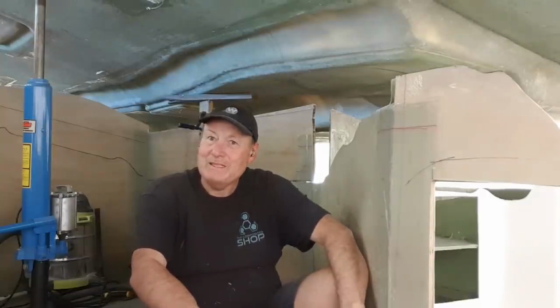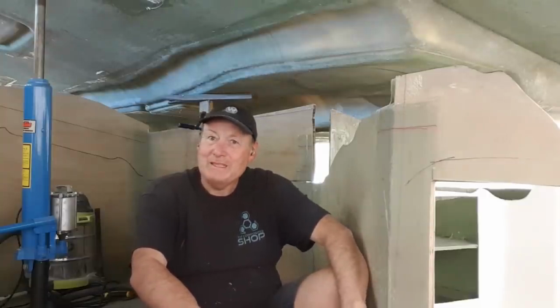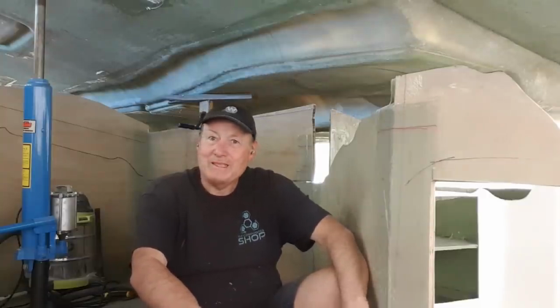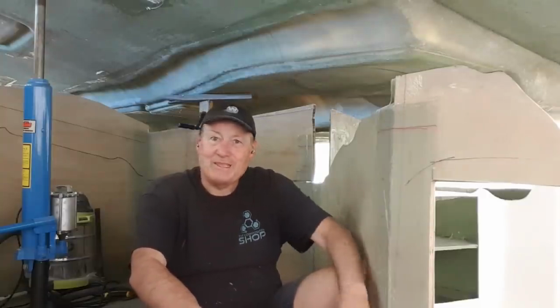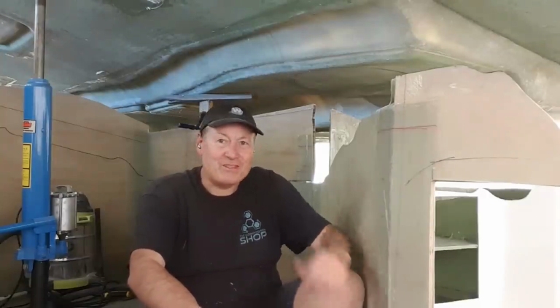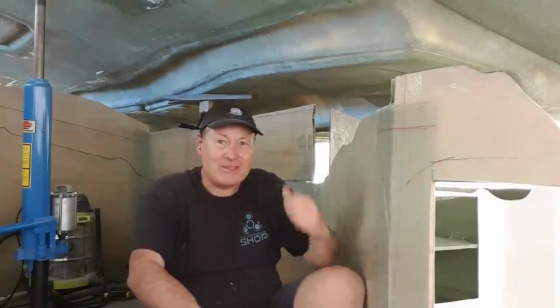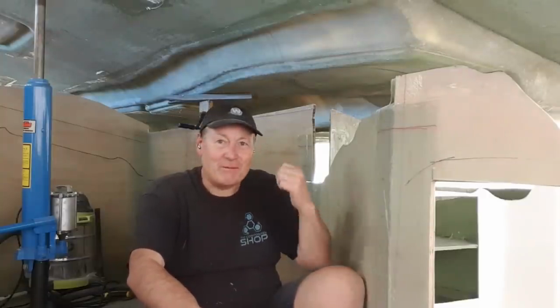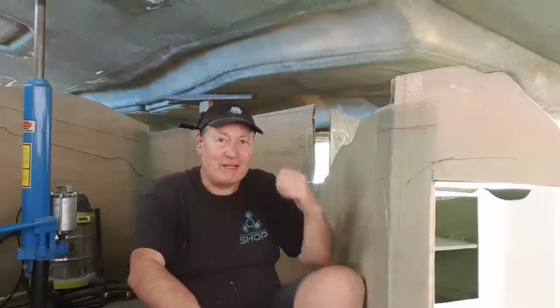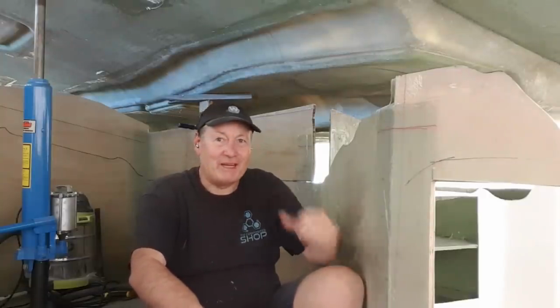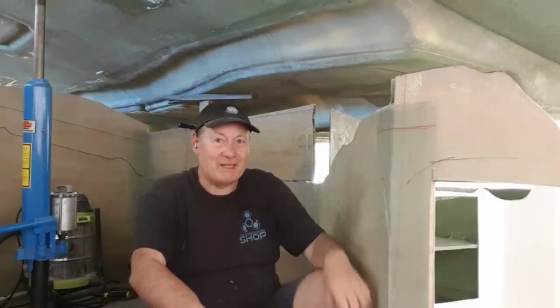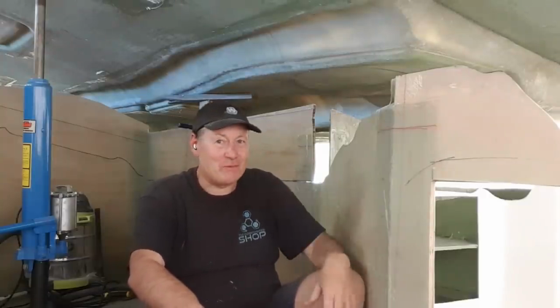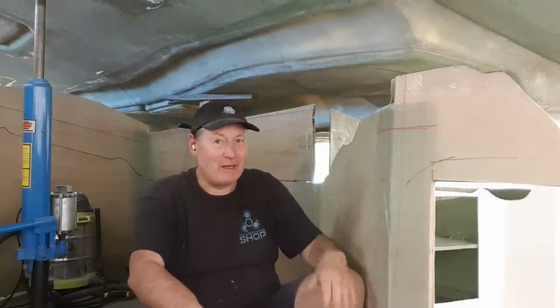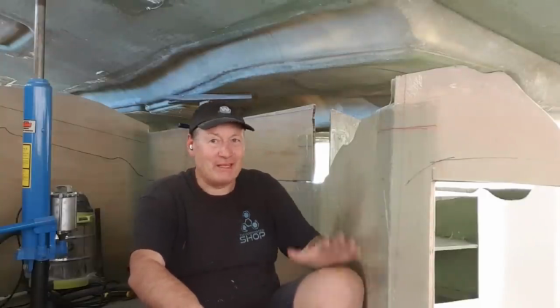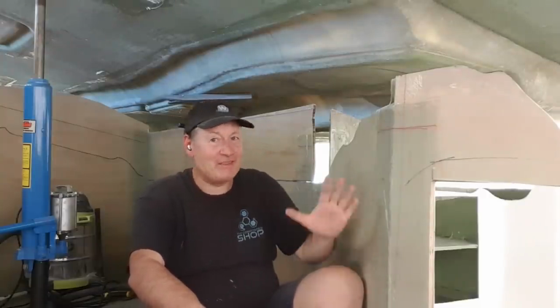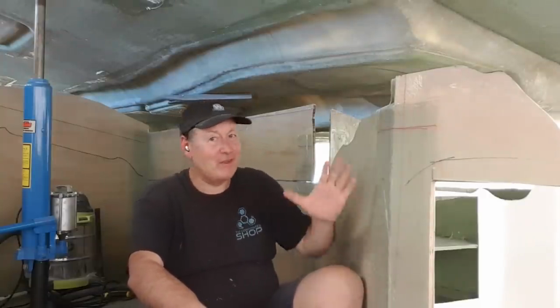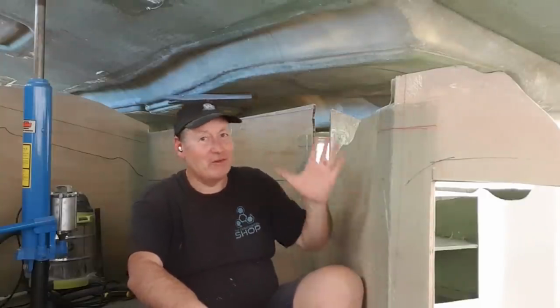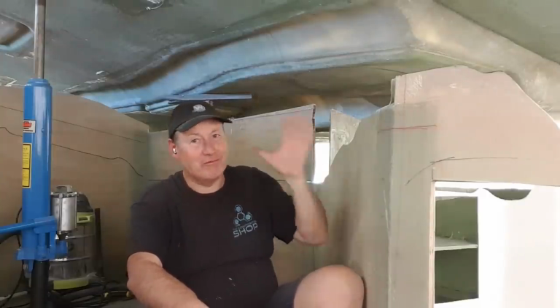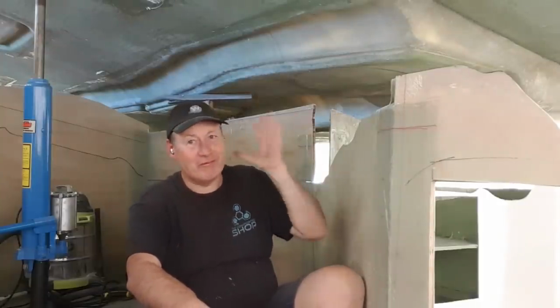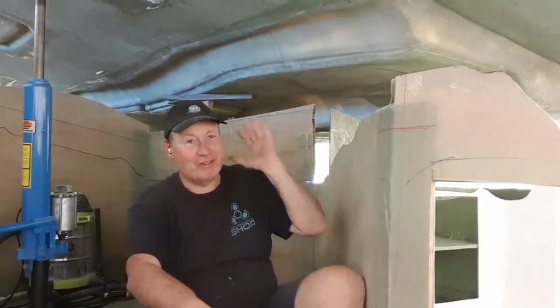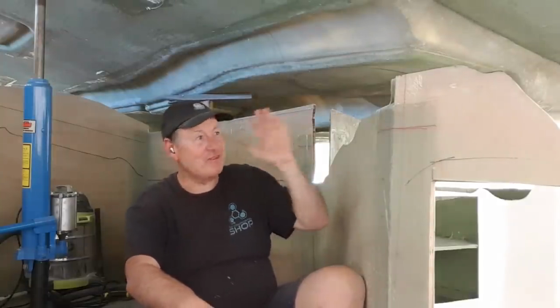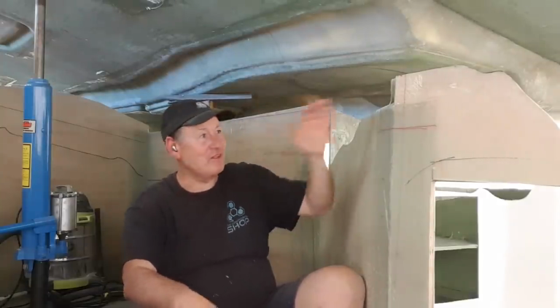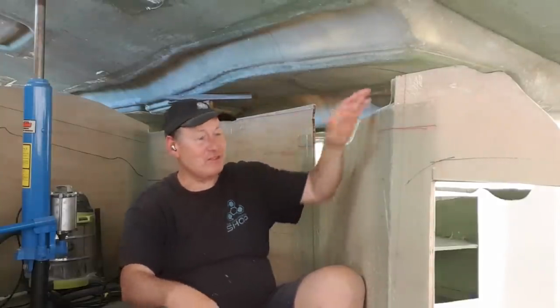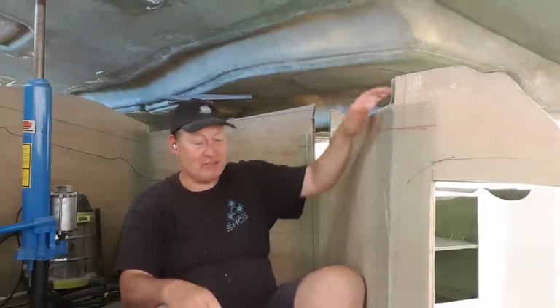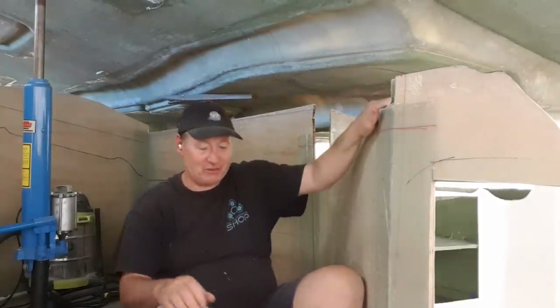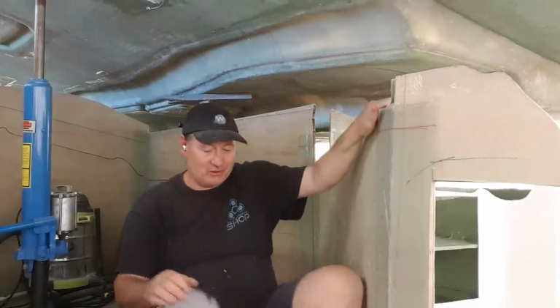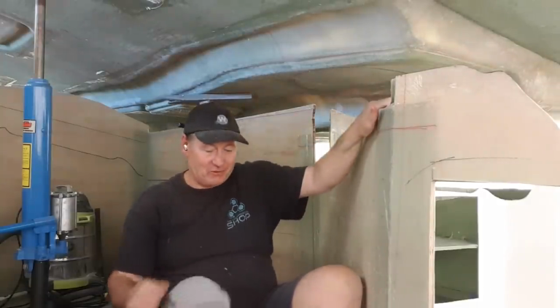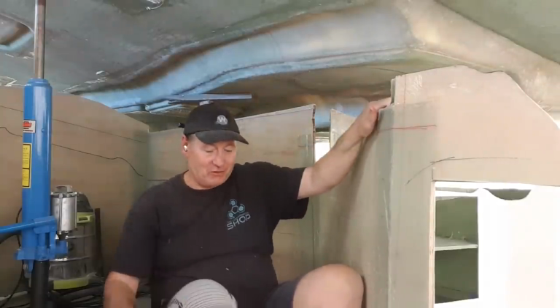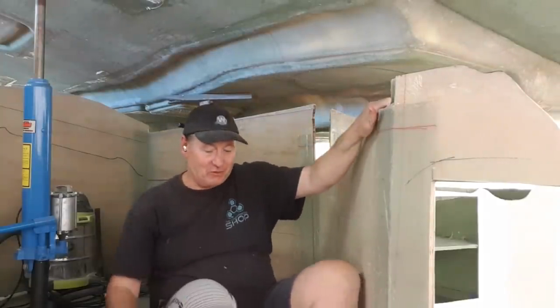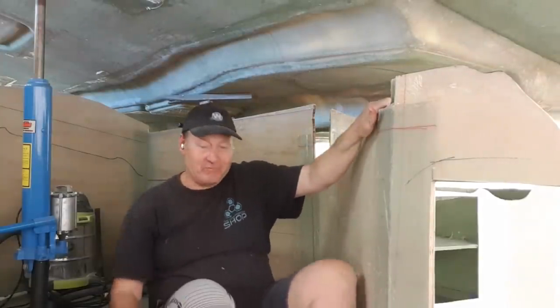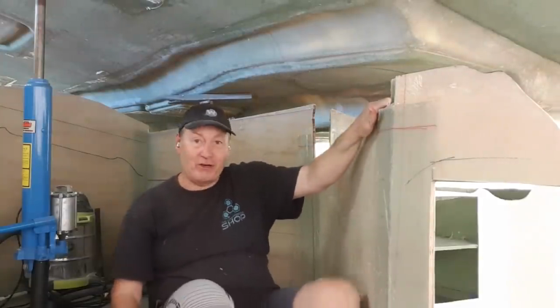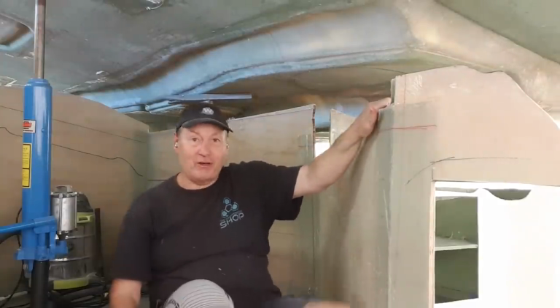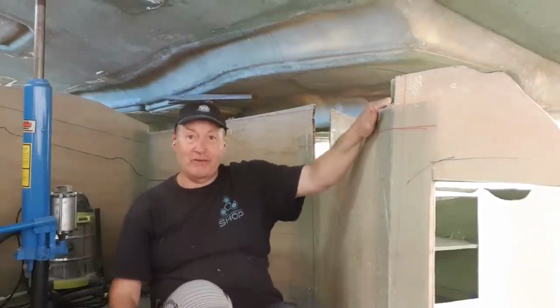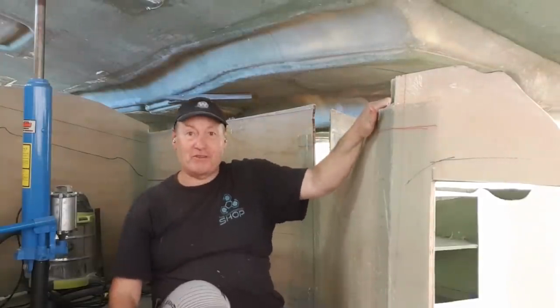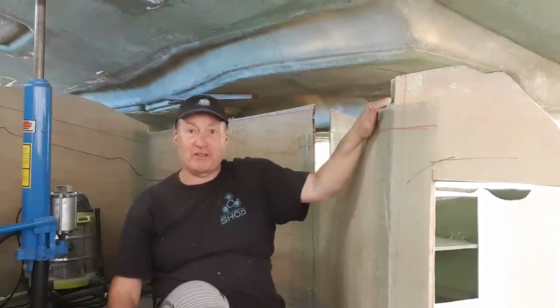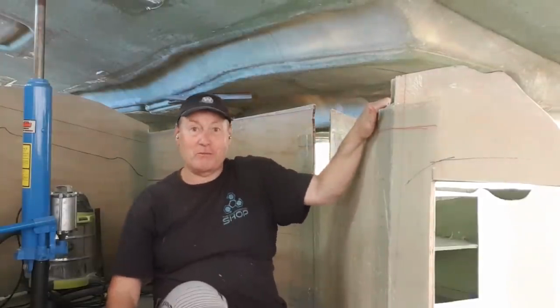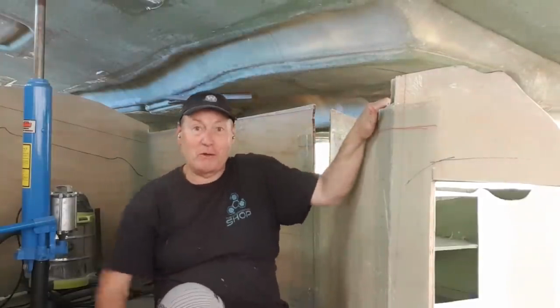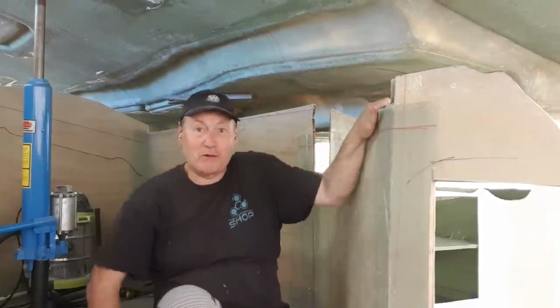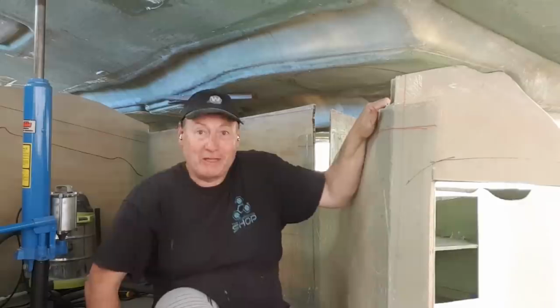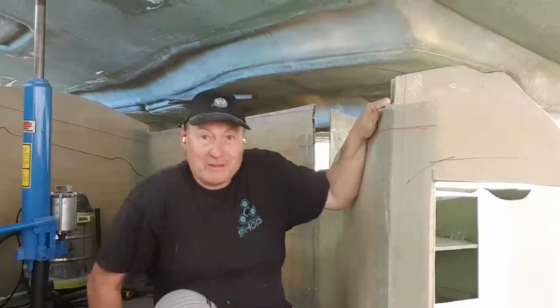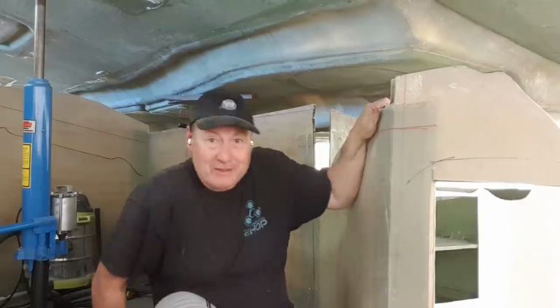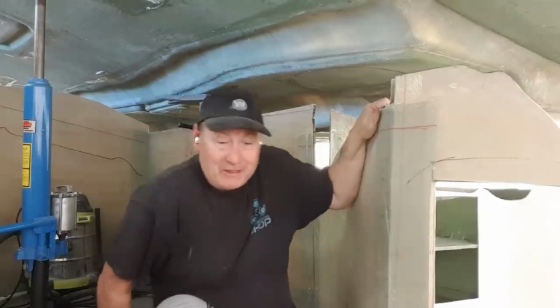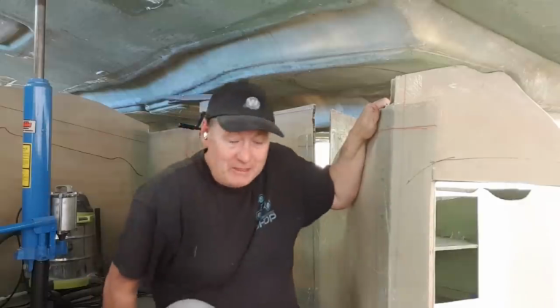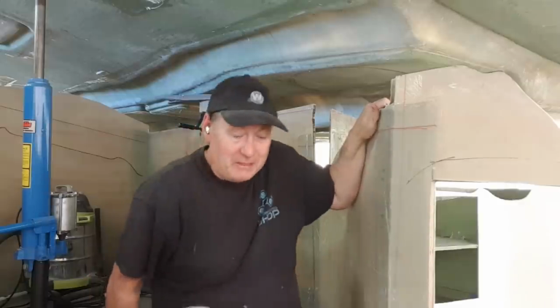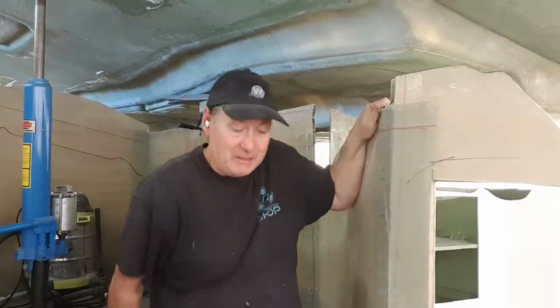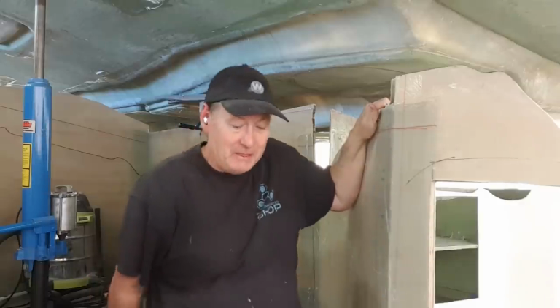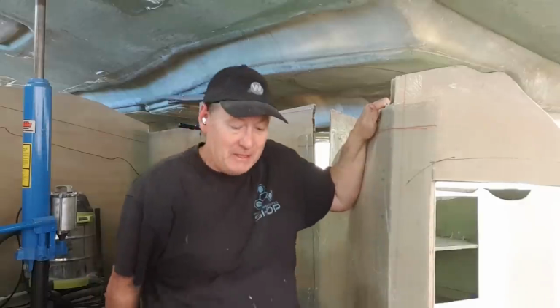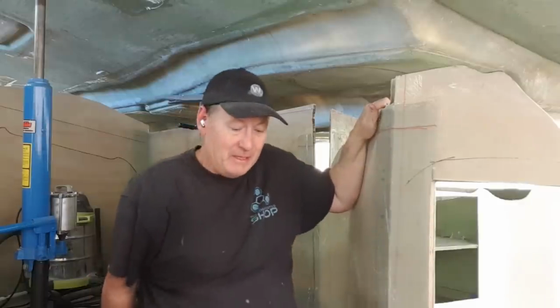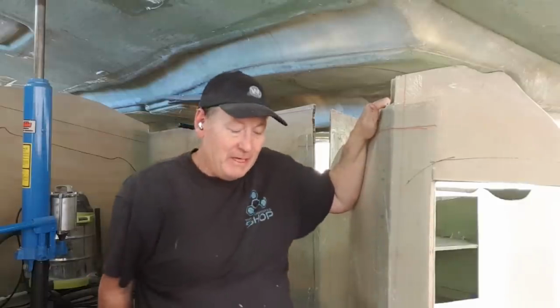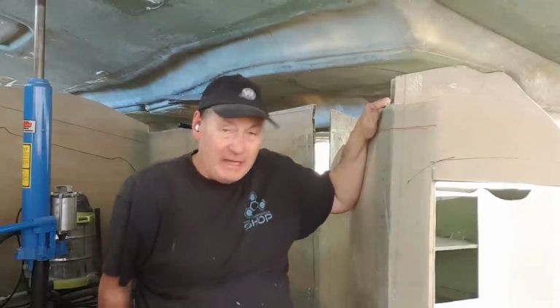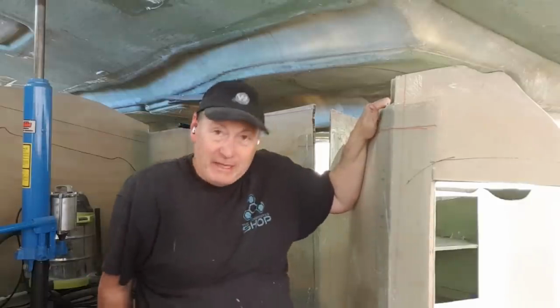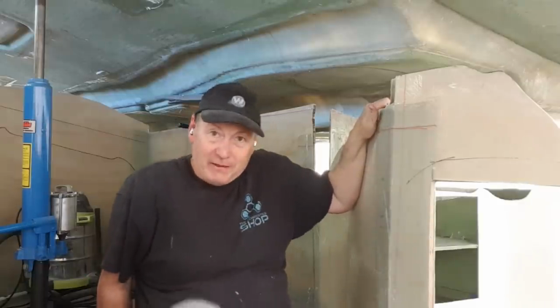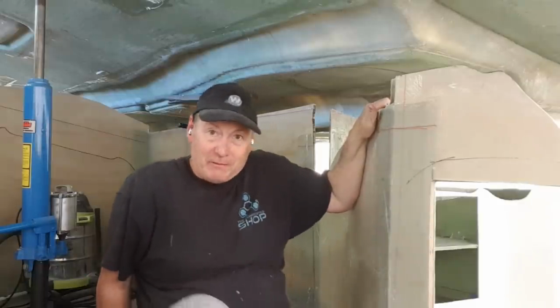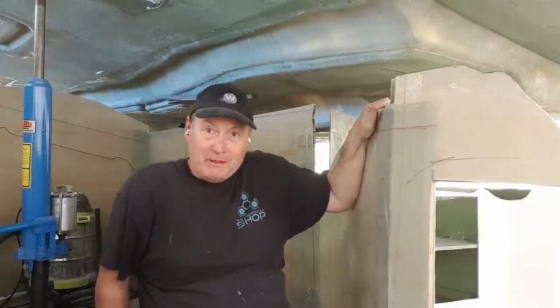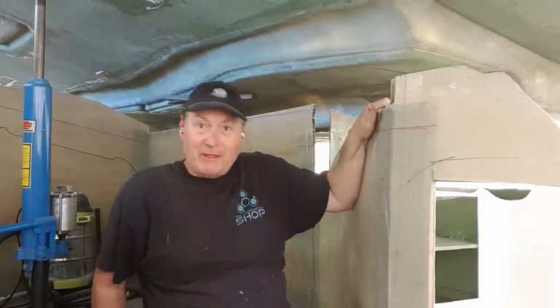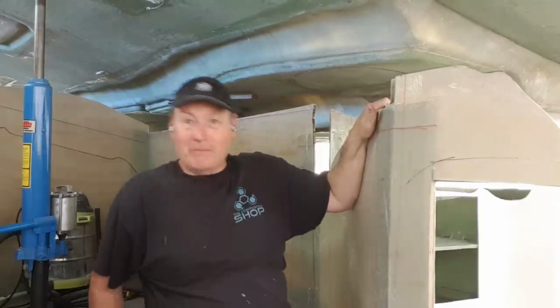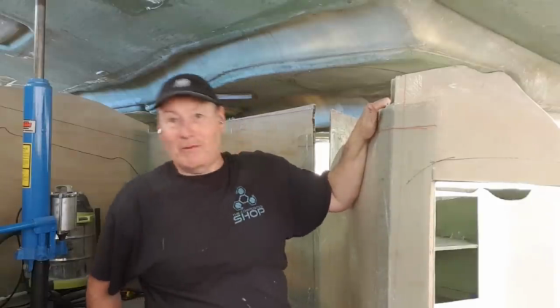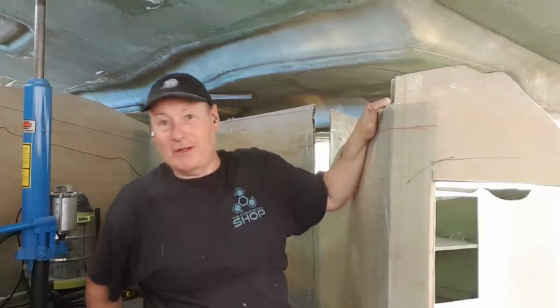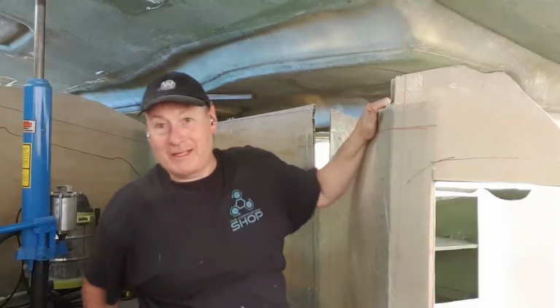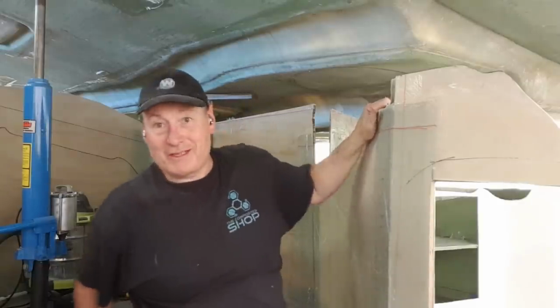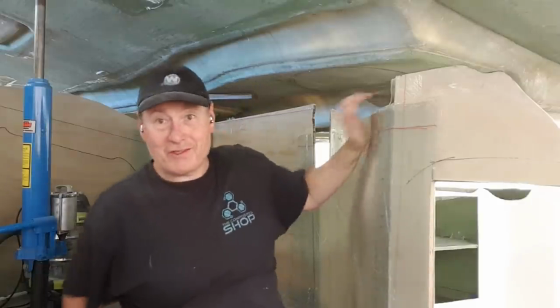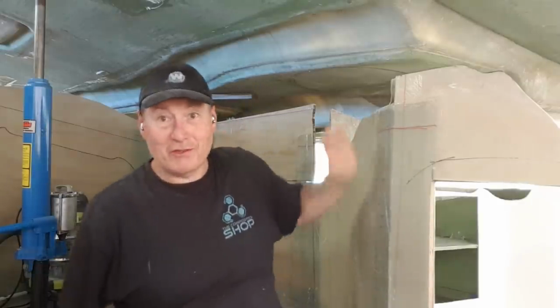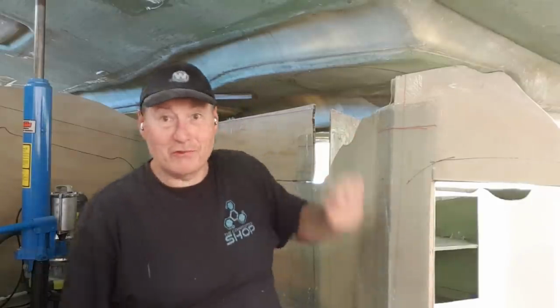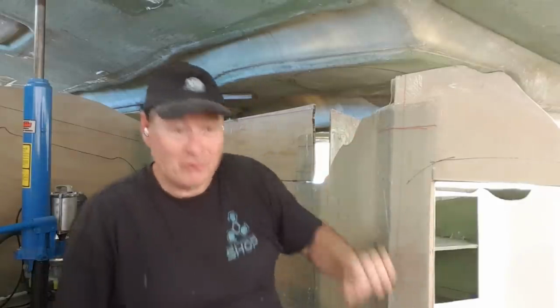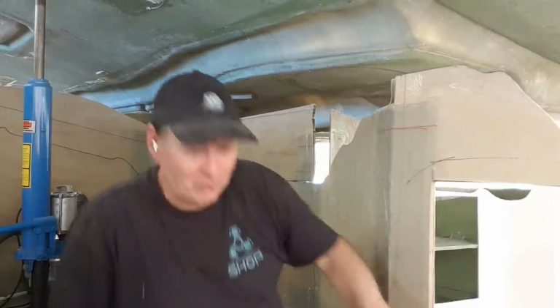This is gonna be the hardest part — this whole front section — because there are five or six bulkheads in here, and I'm going to get my skill saw.